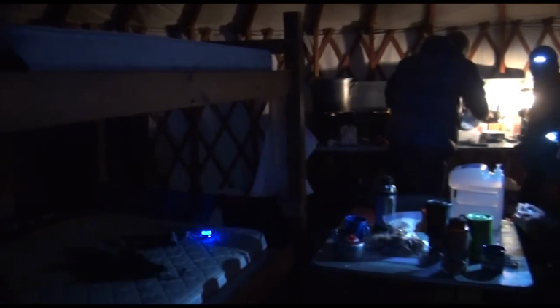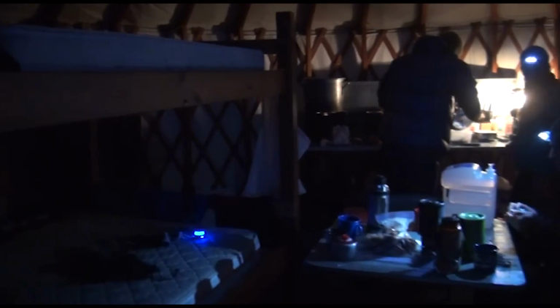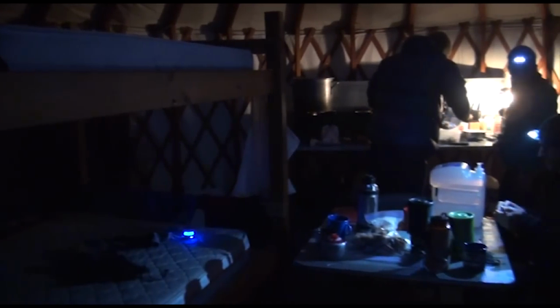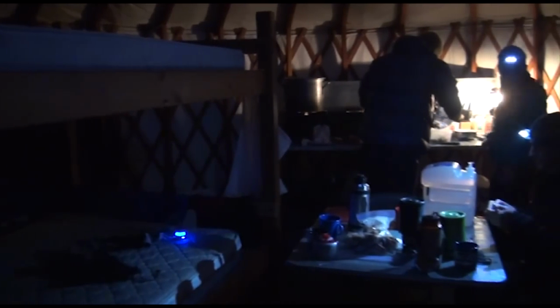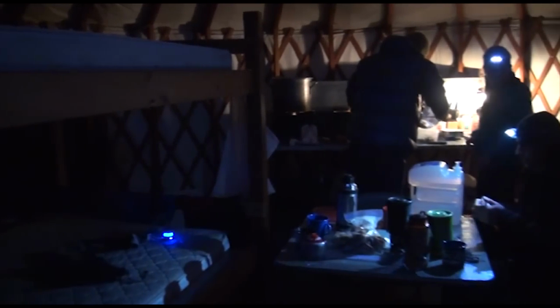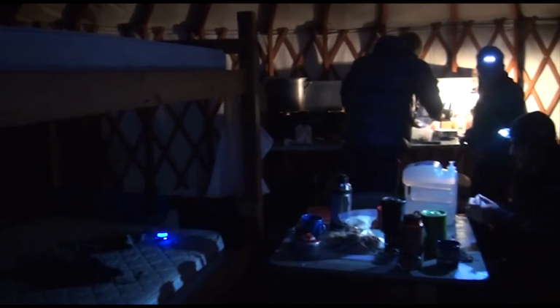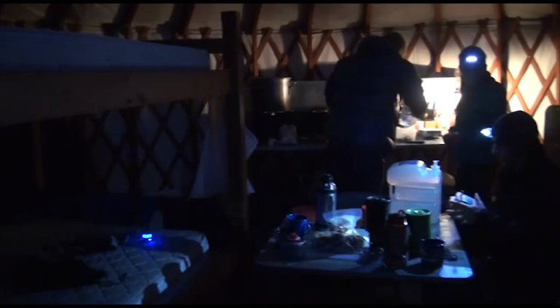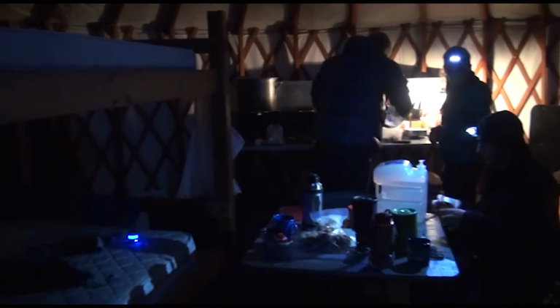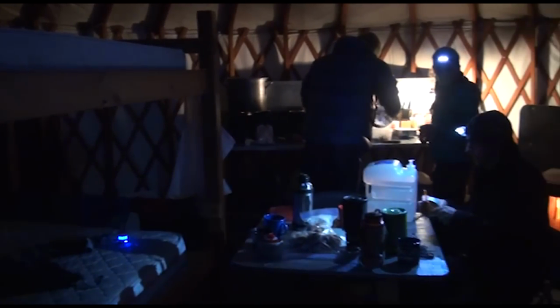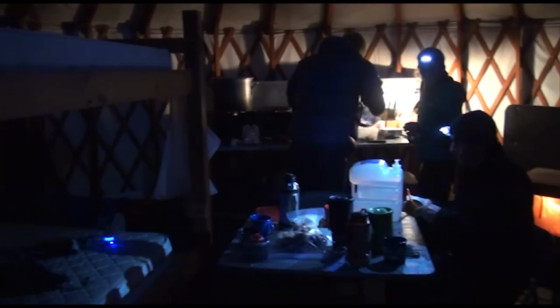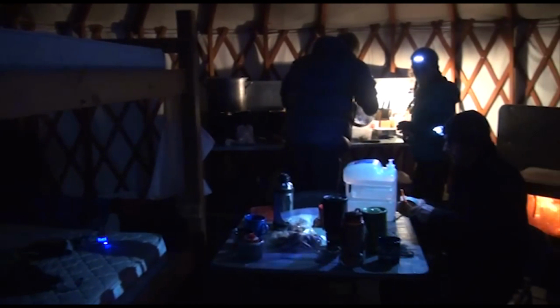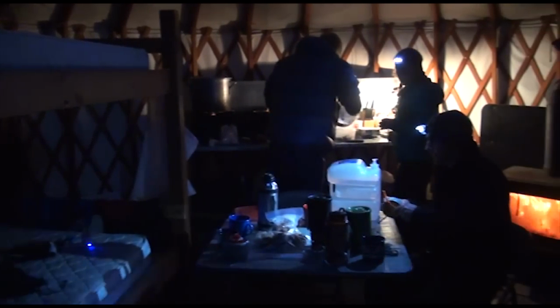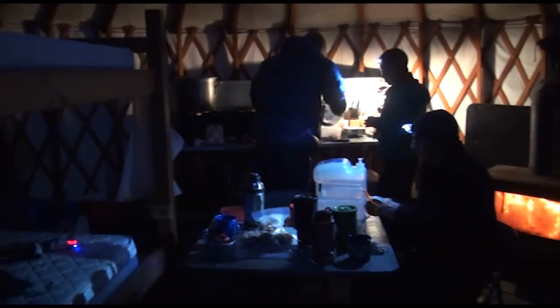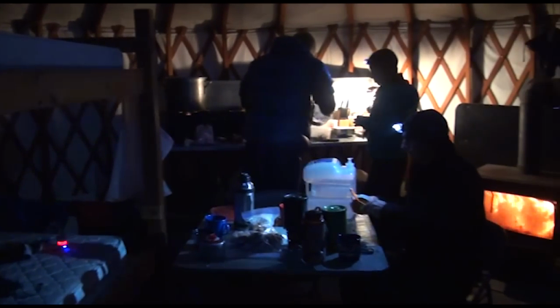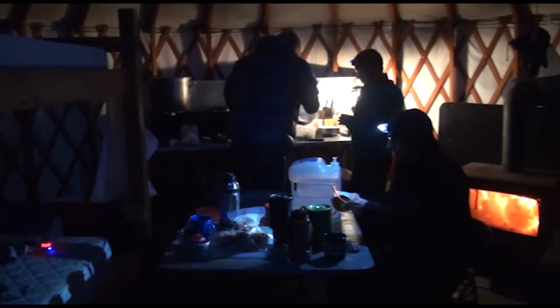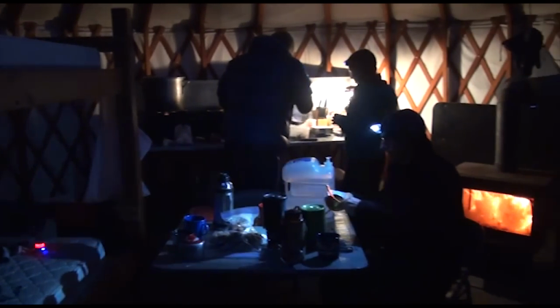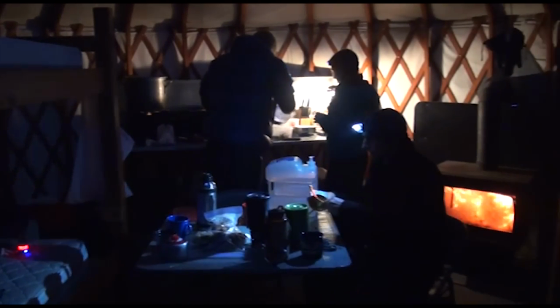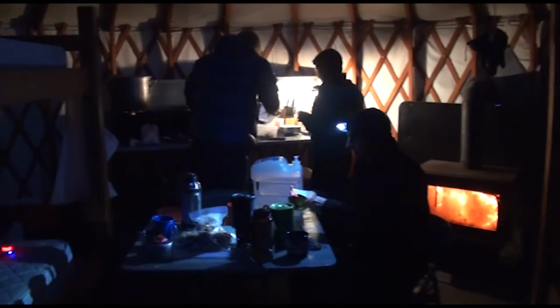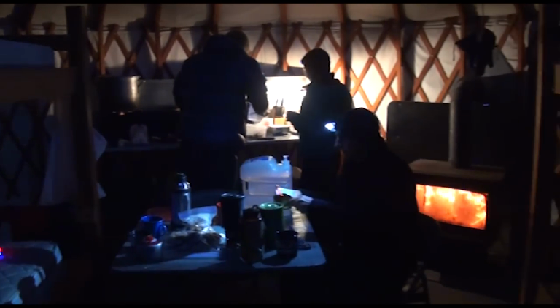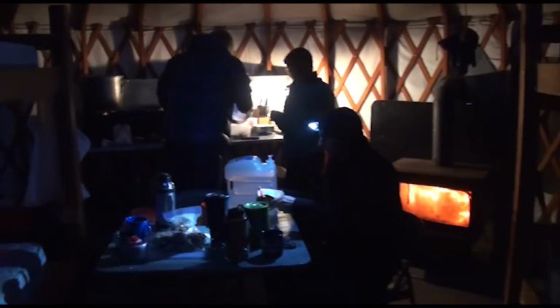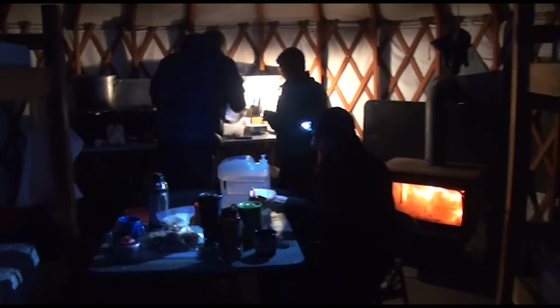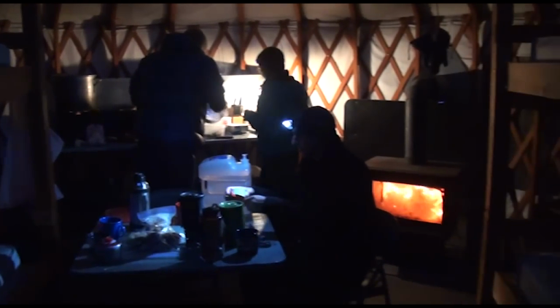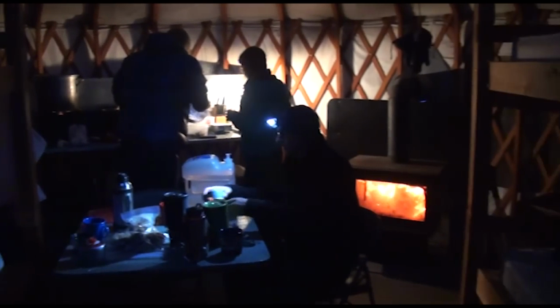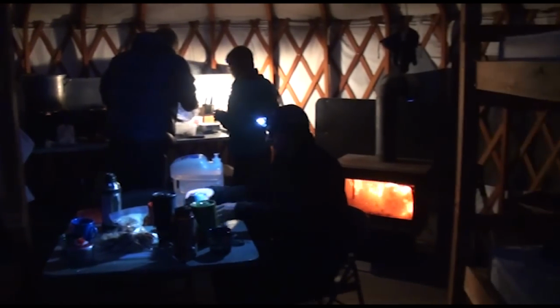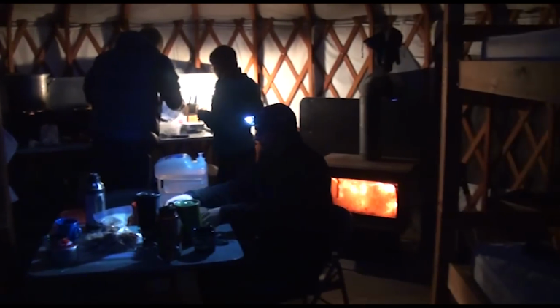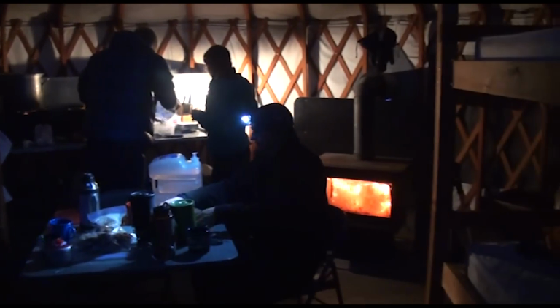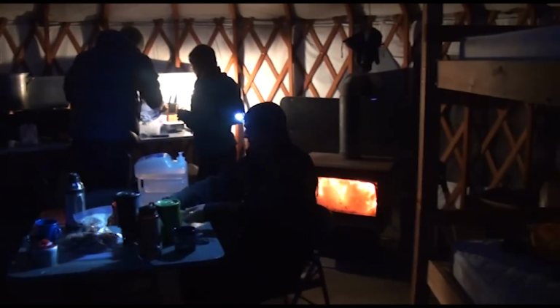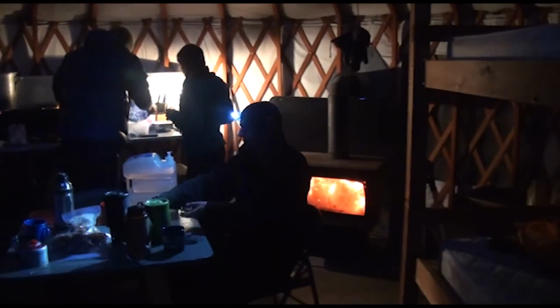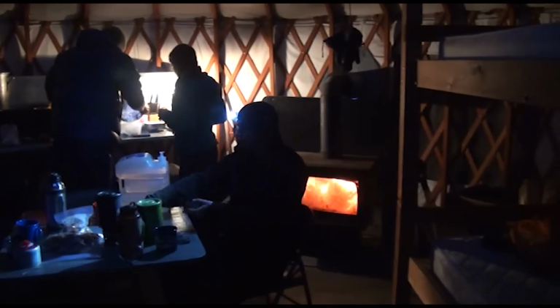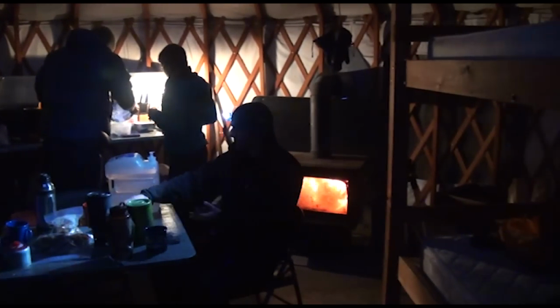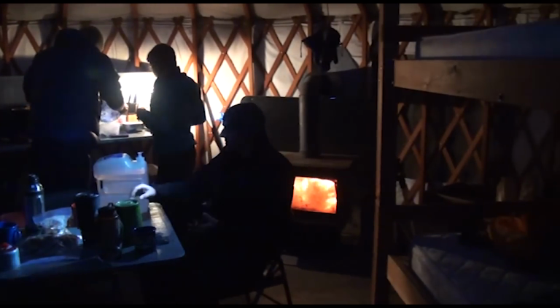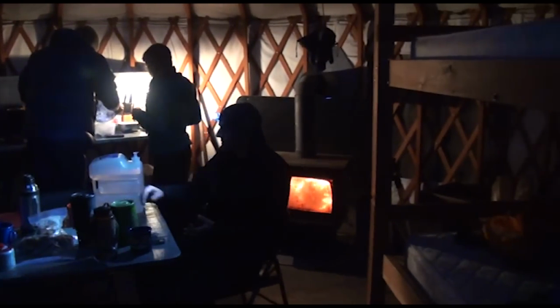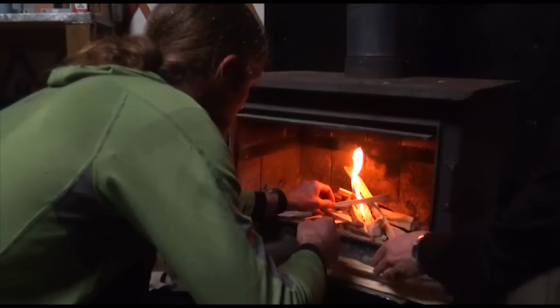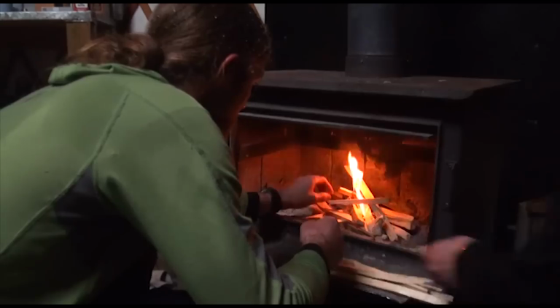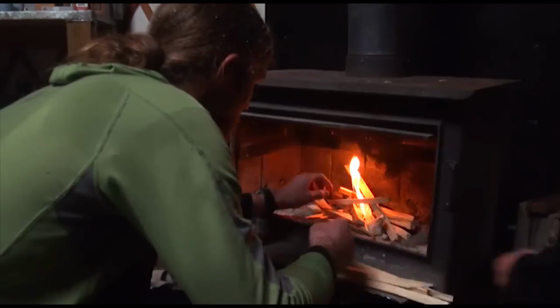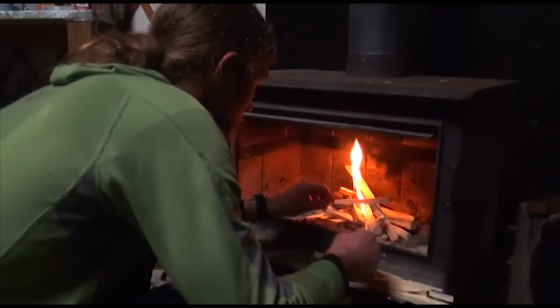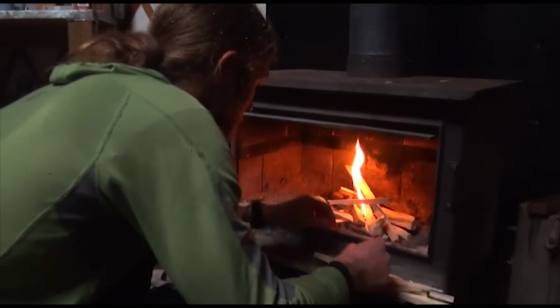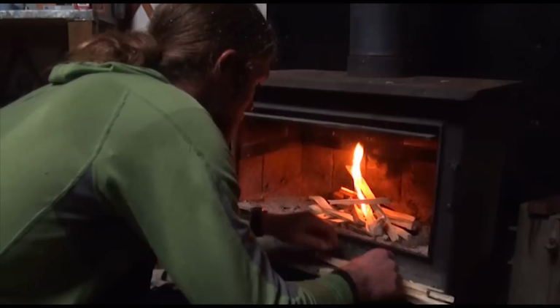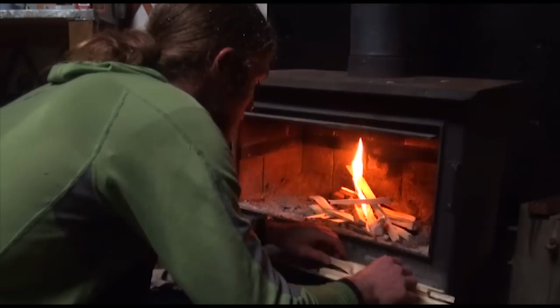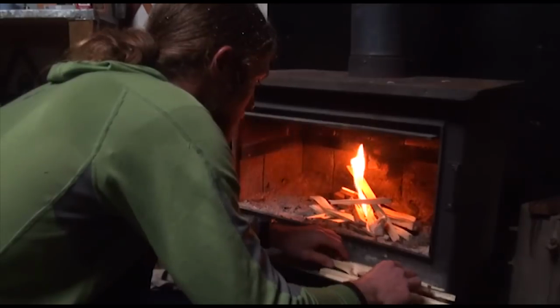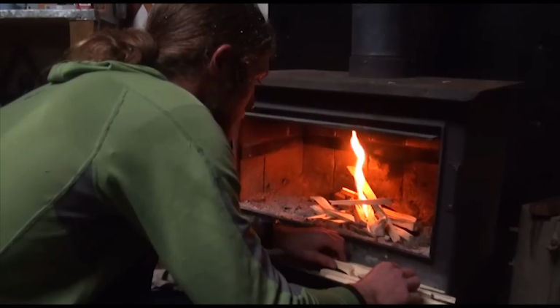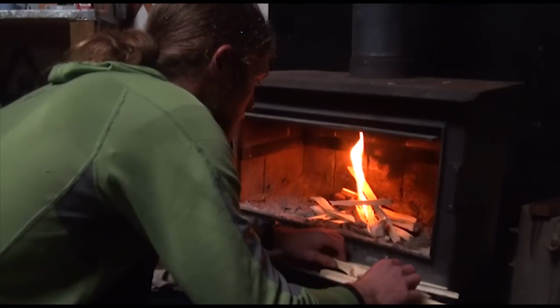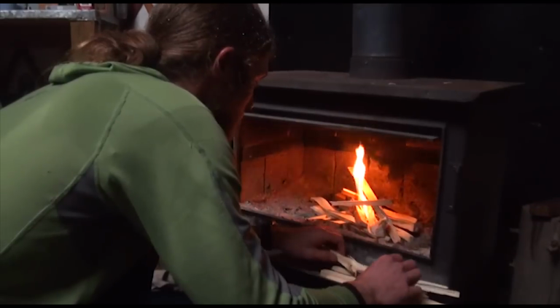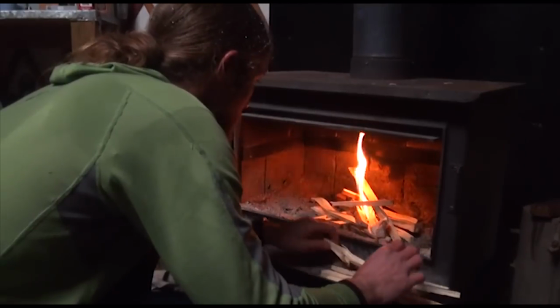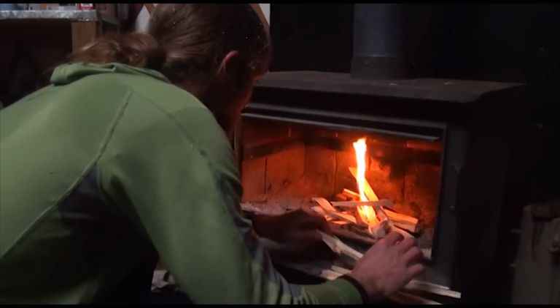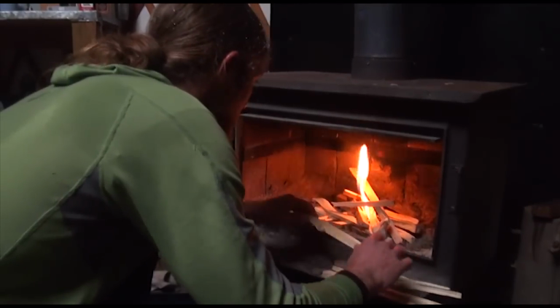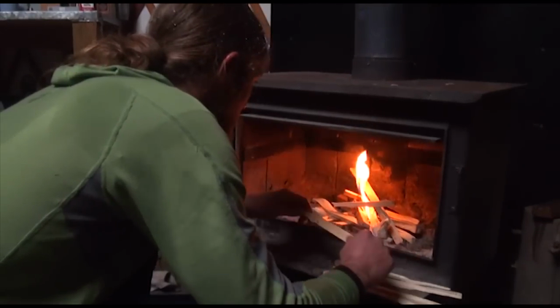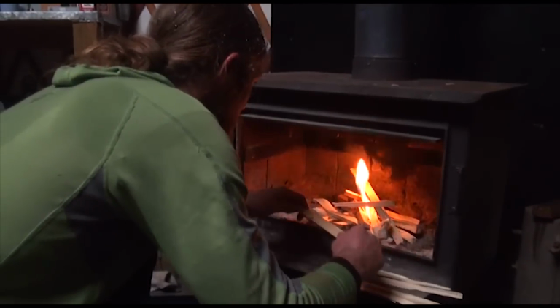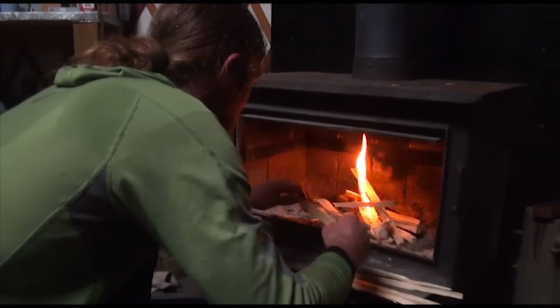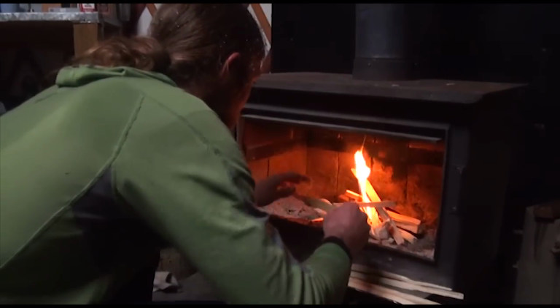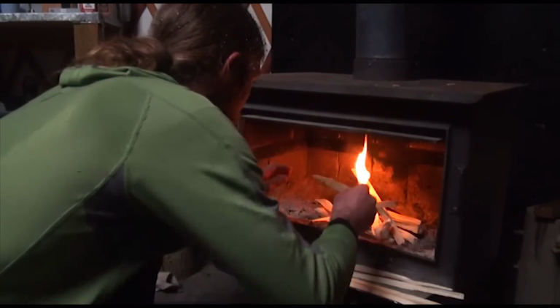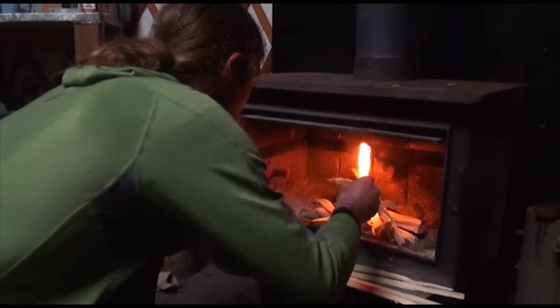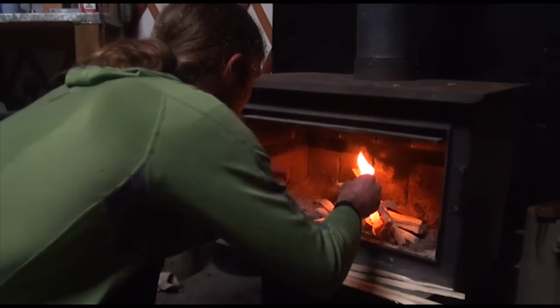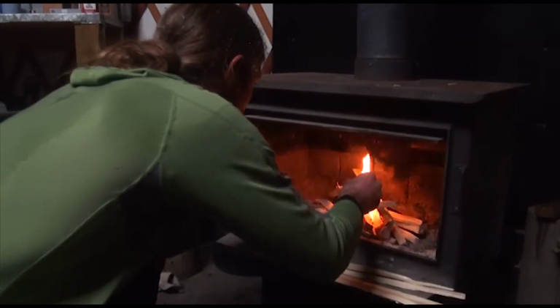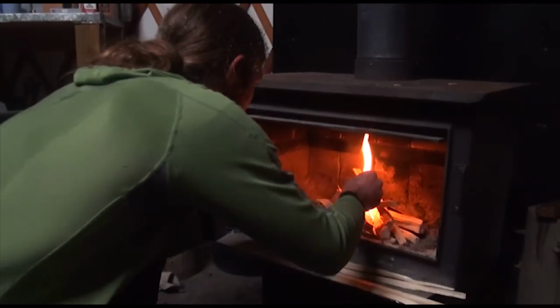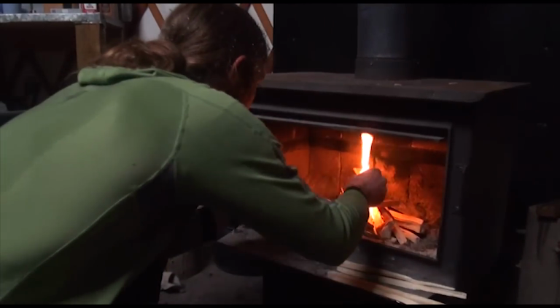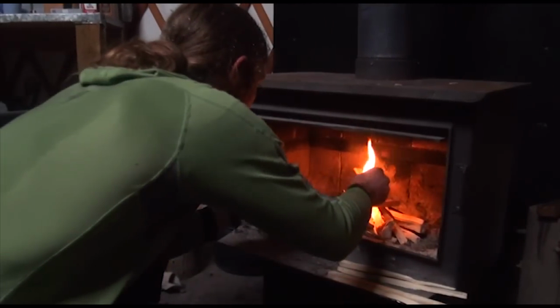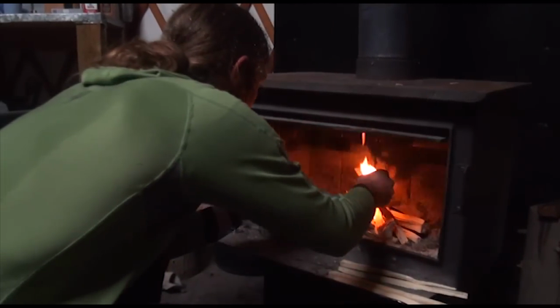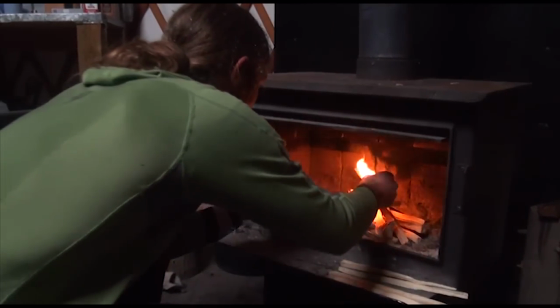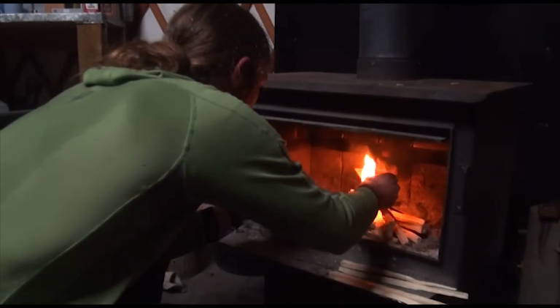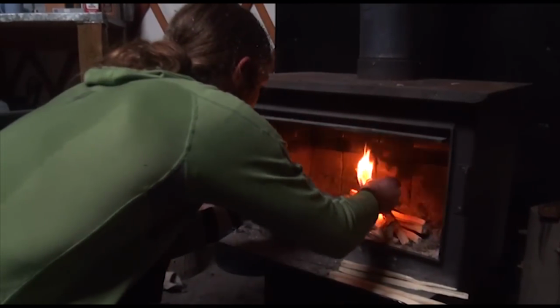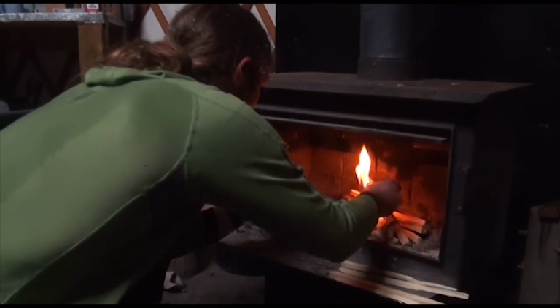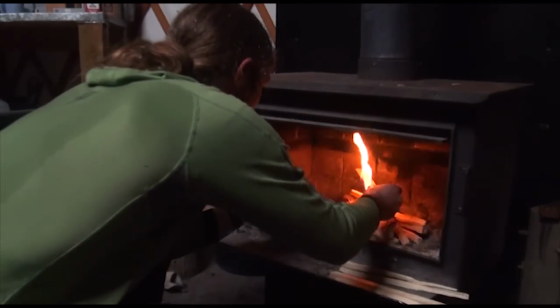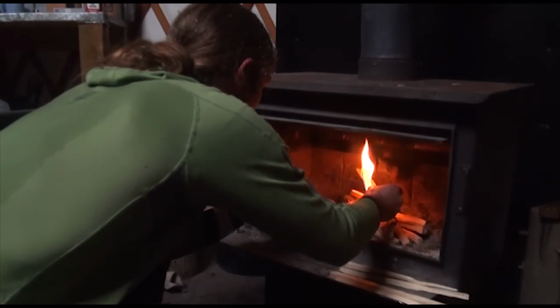There are four bunk beds, so the yurt will sleep eight. The wood-burning stove inside is real nice and cozy, so you can stay real warm here.